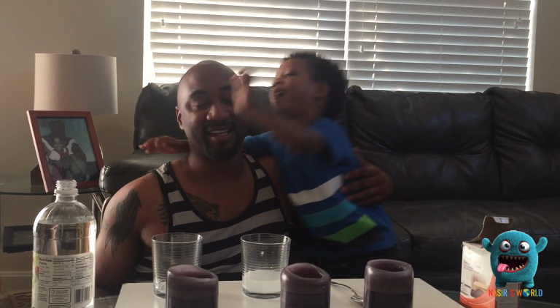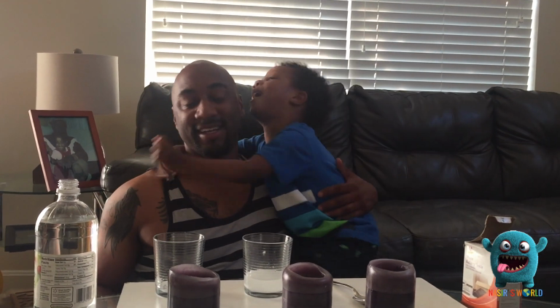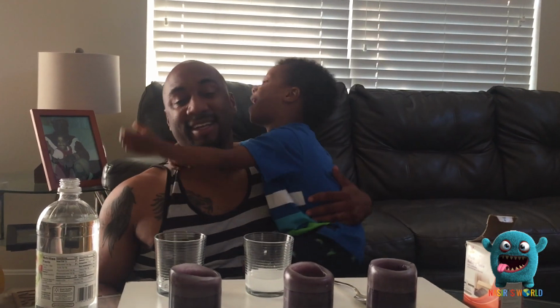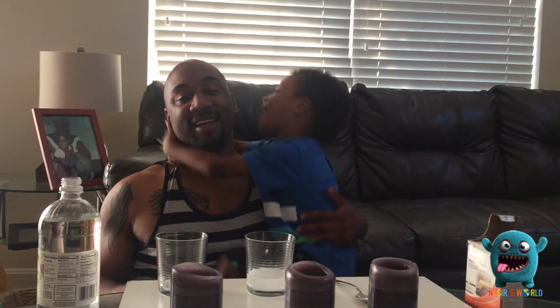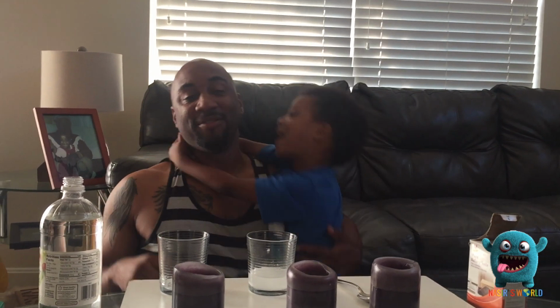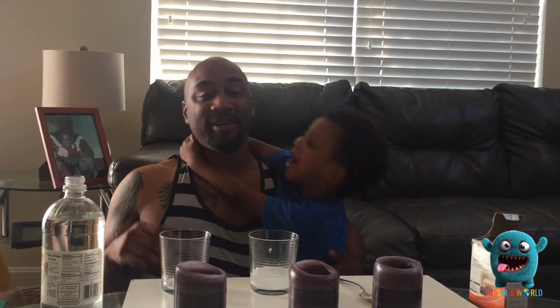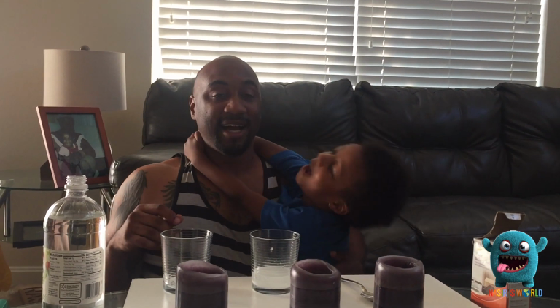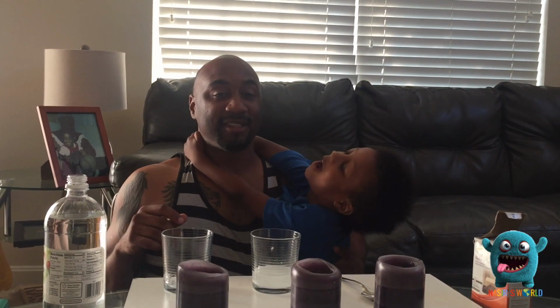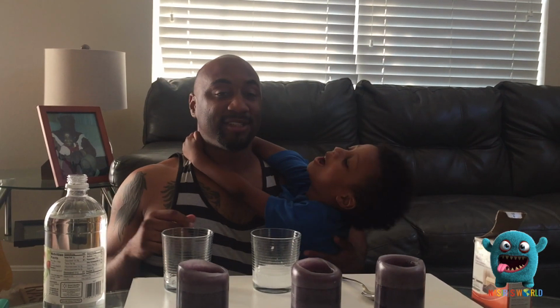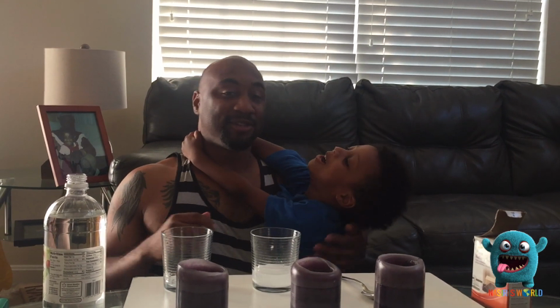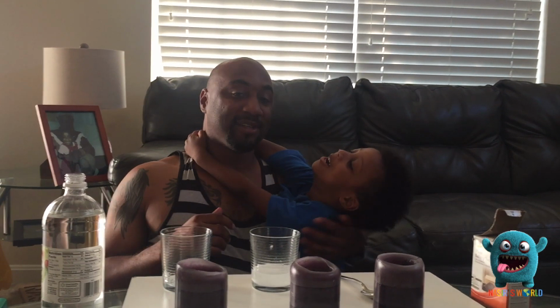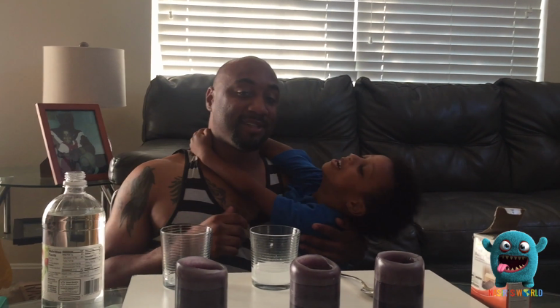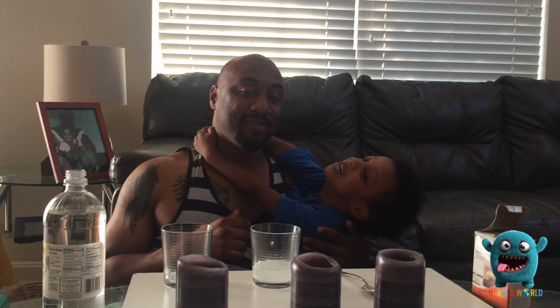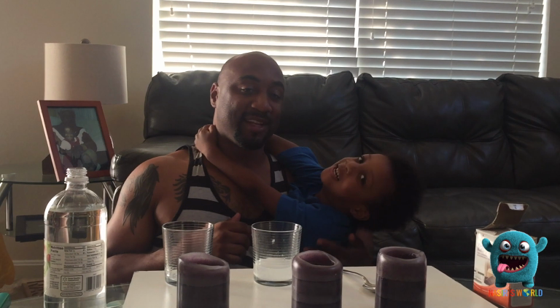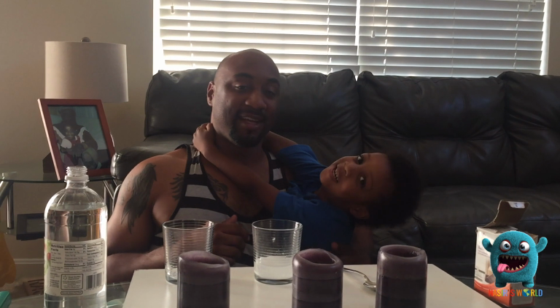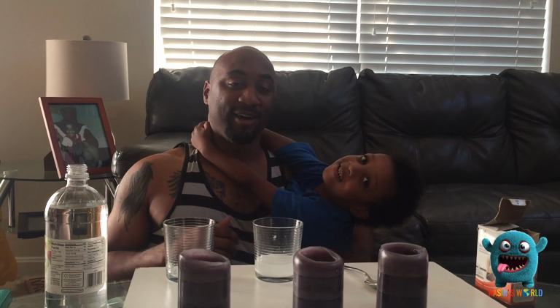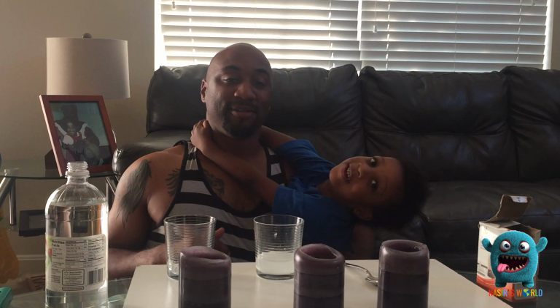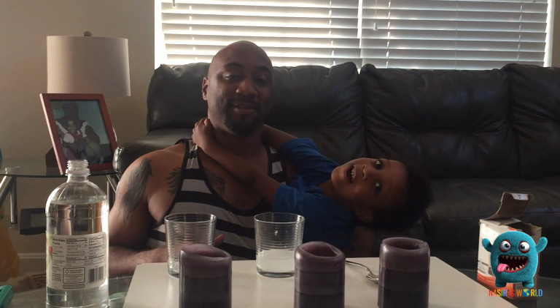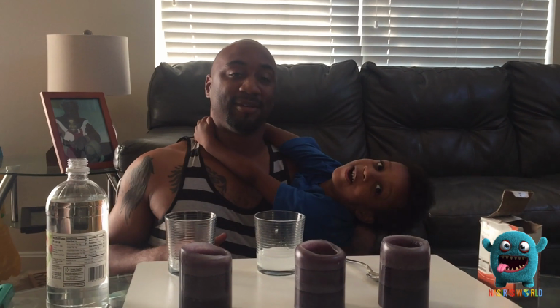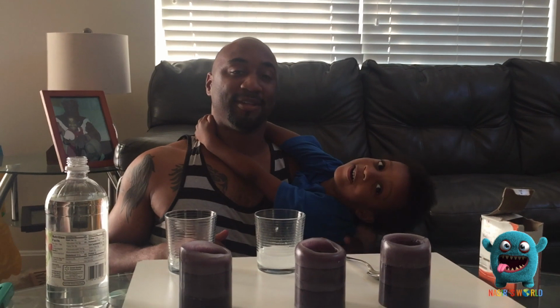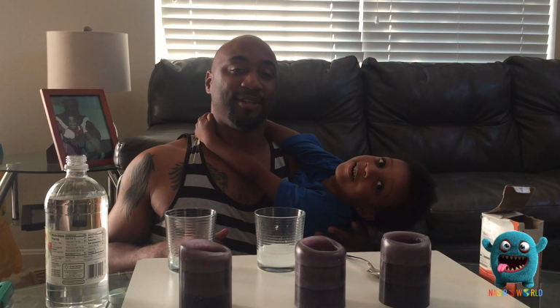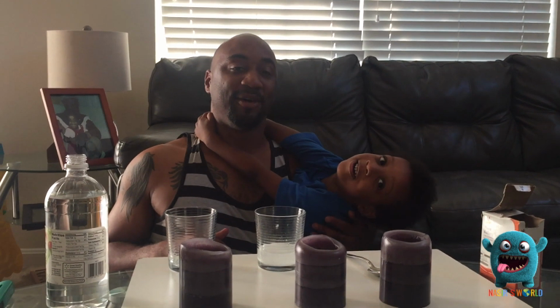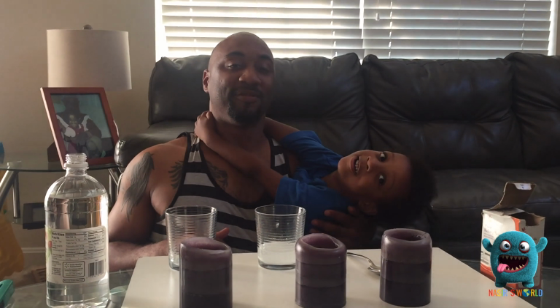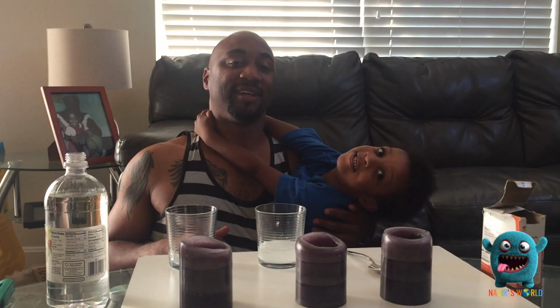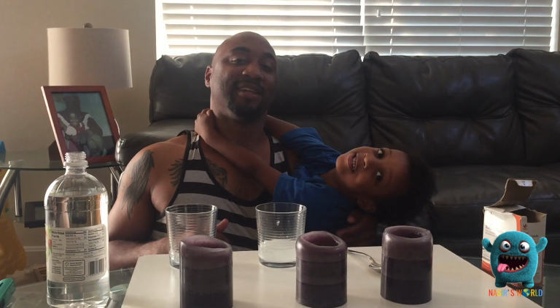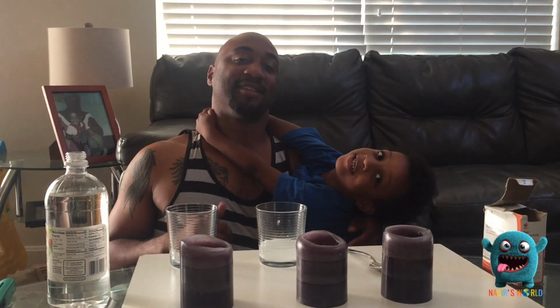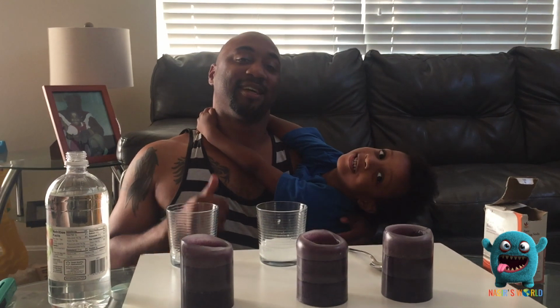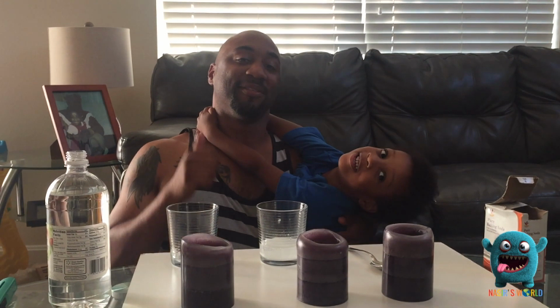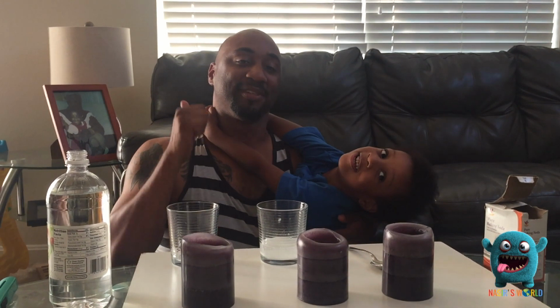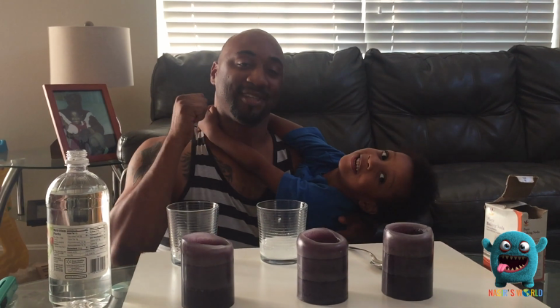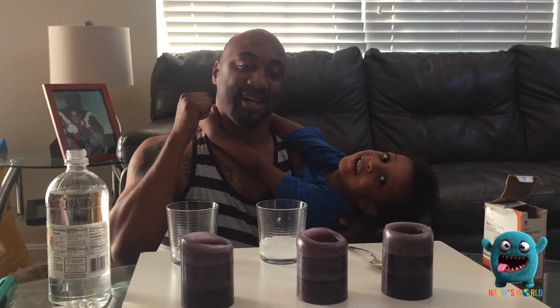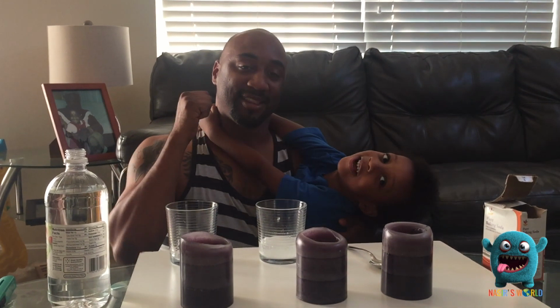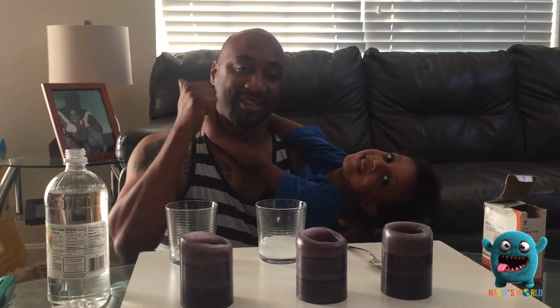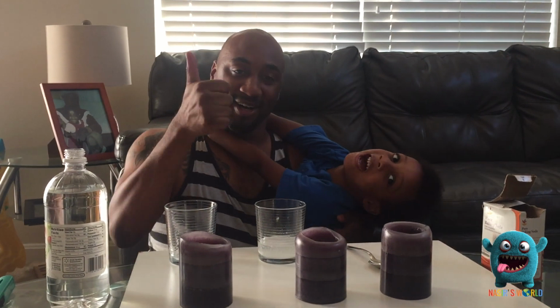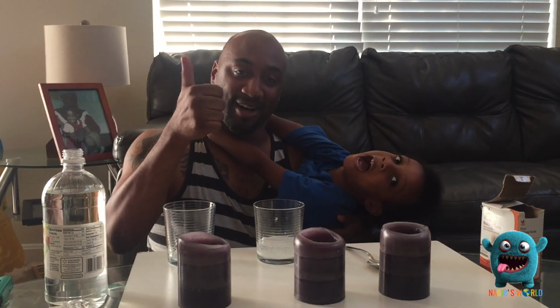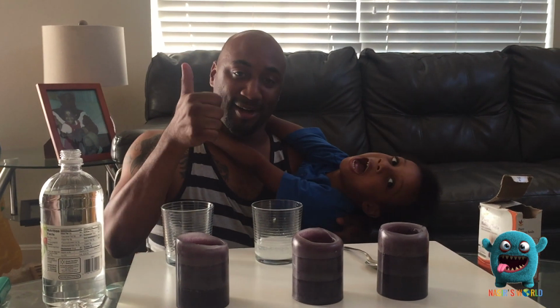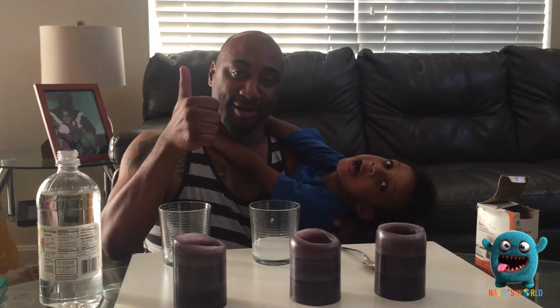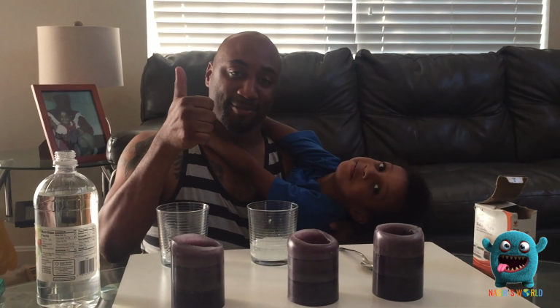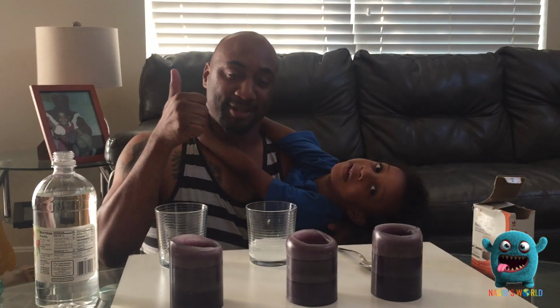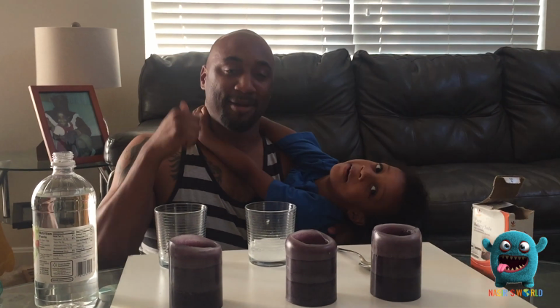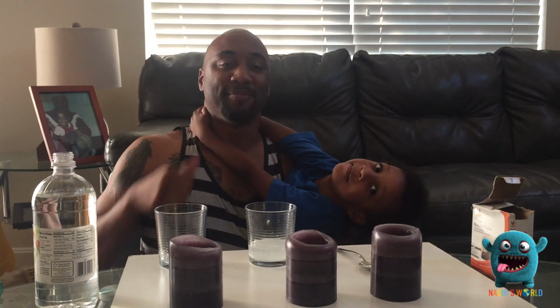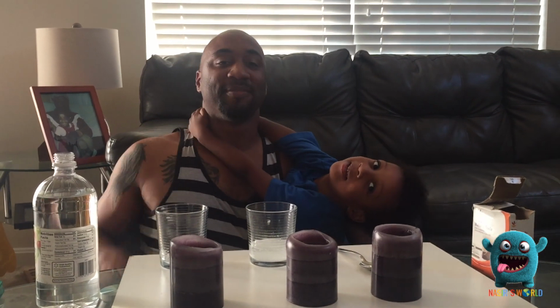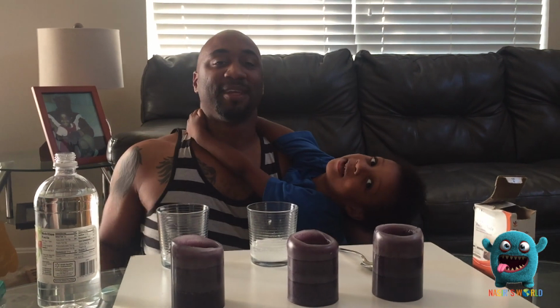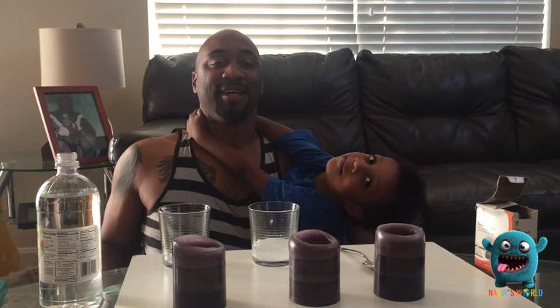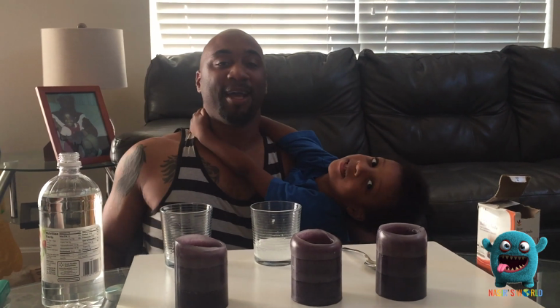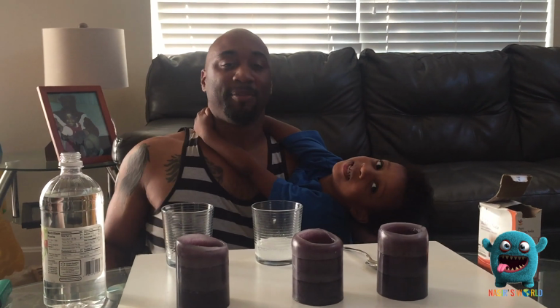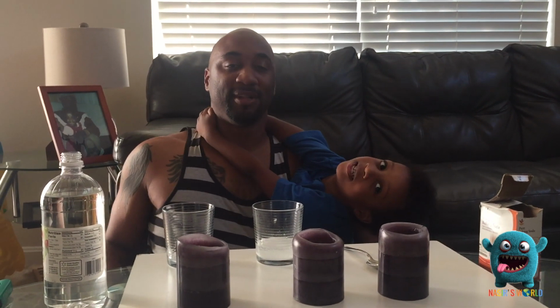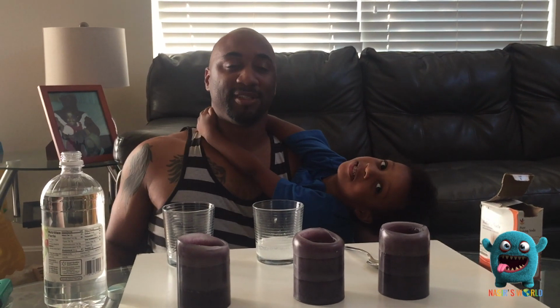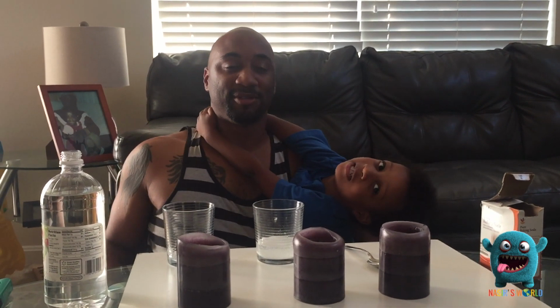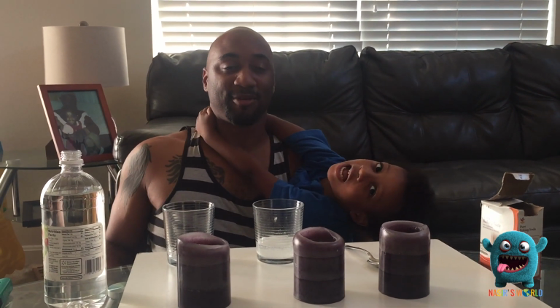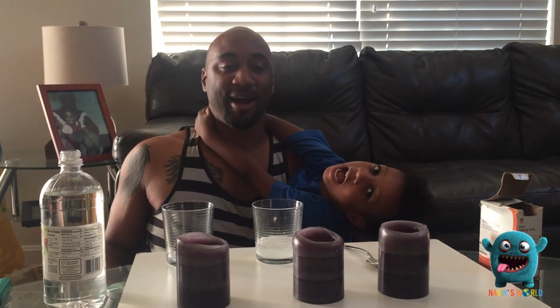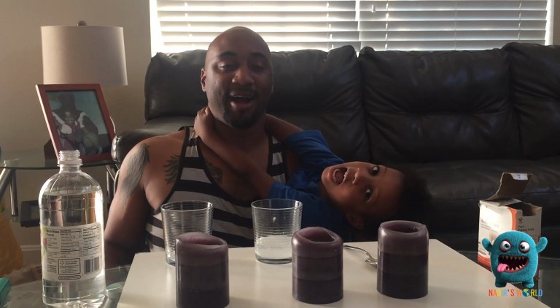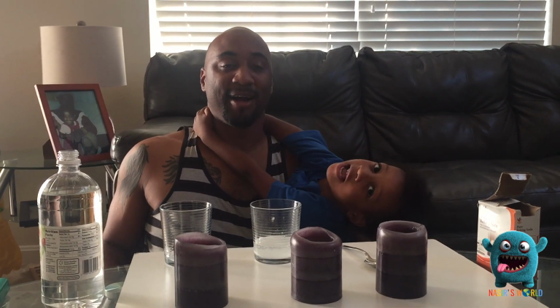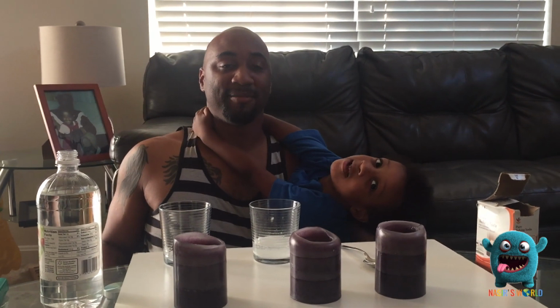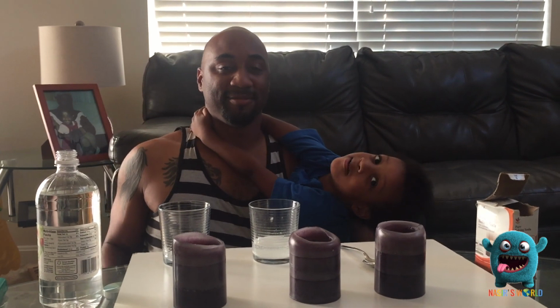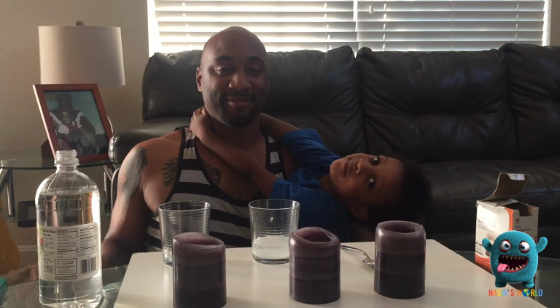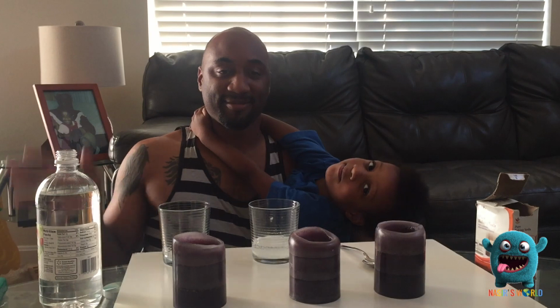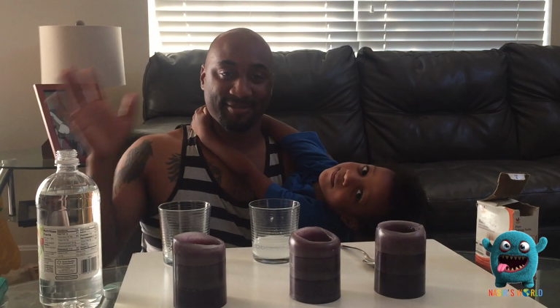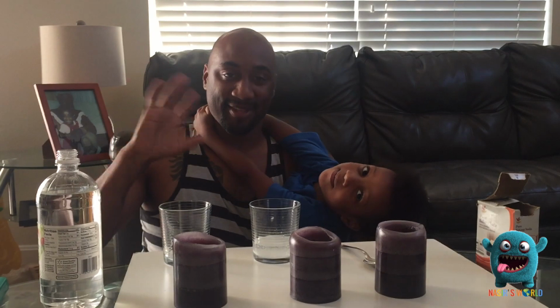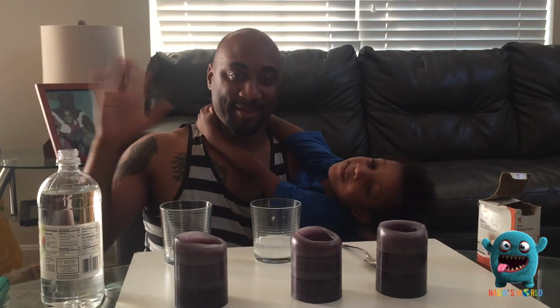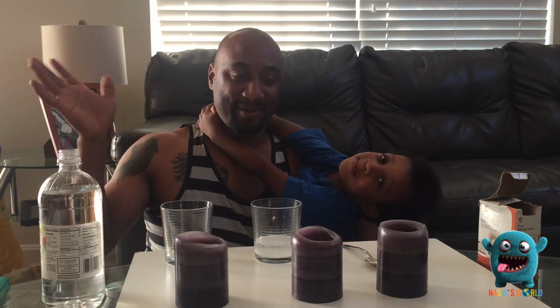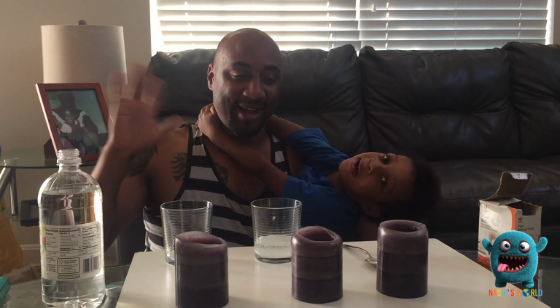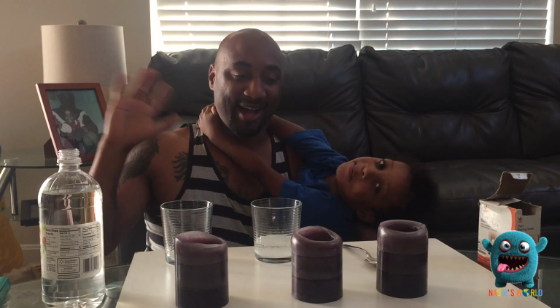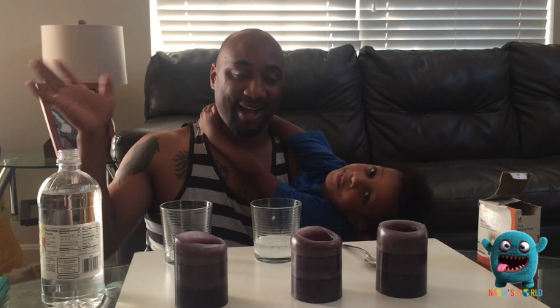If you guys enjoyed this video, don't forget to give us a thumbs up. Please subscribe! Bye!